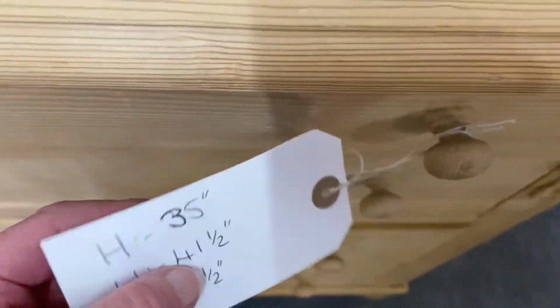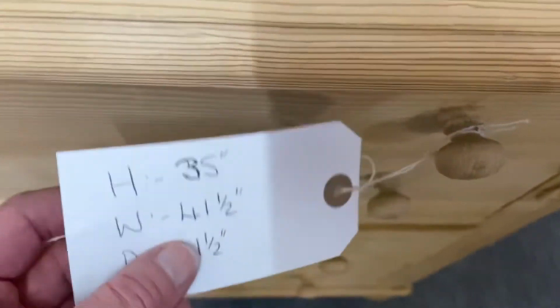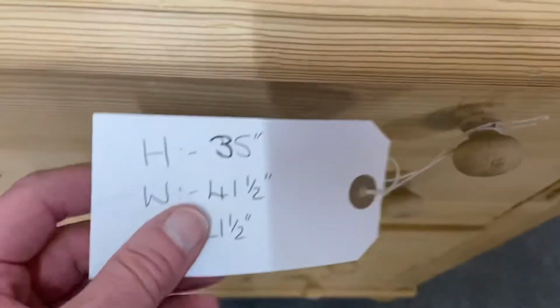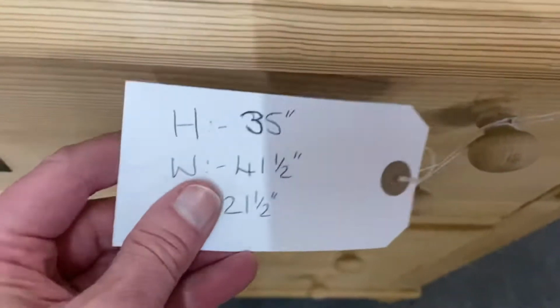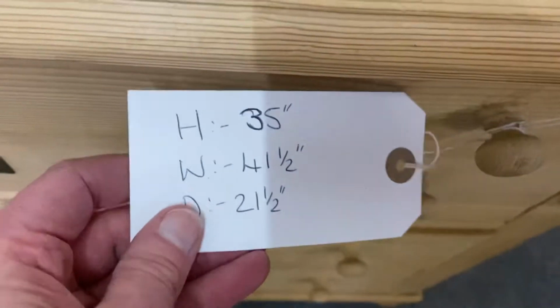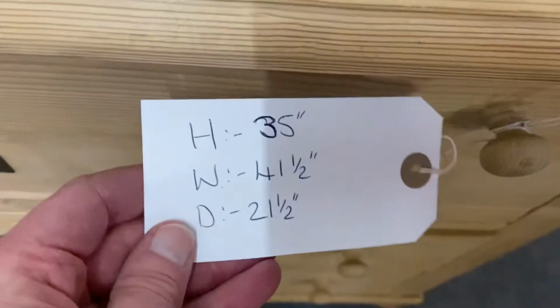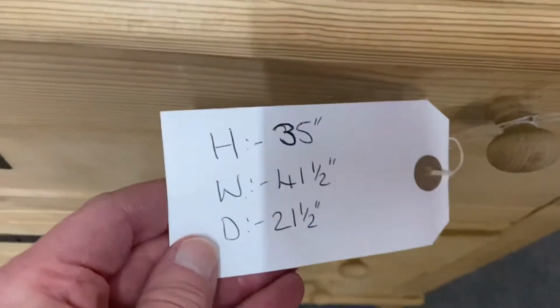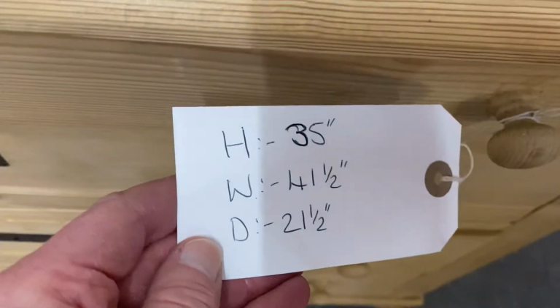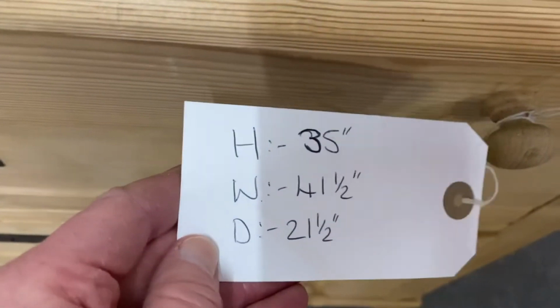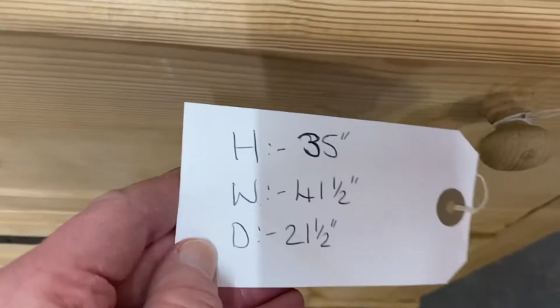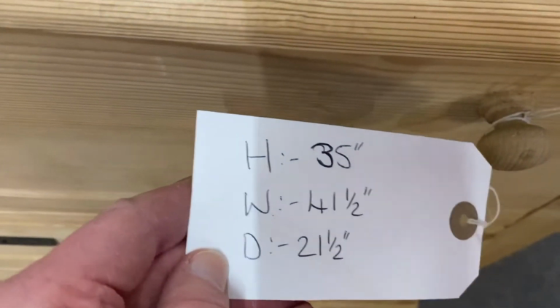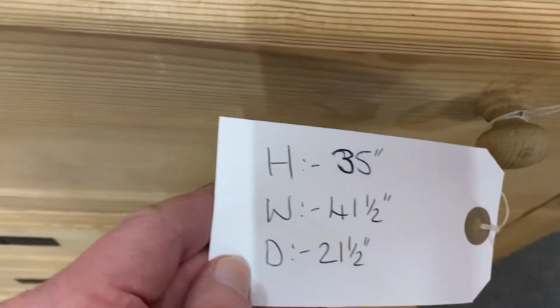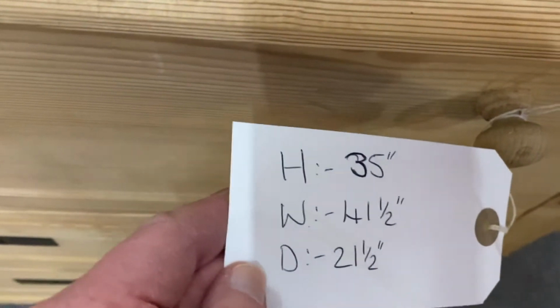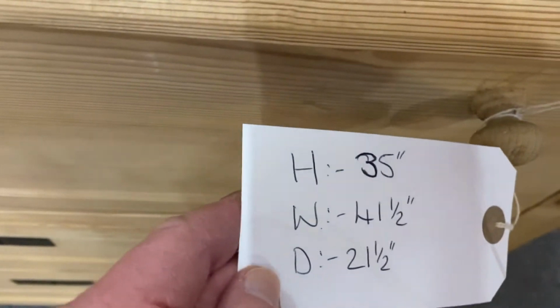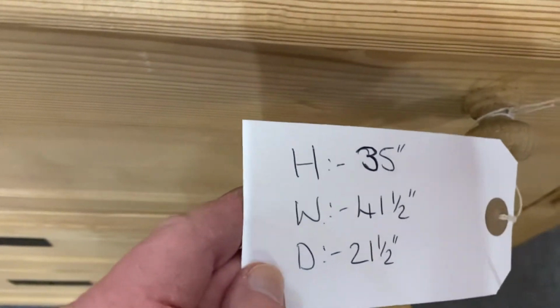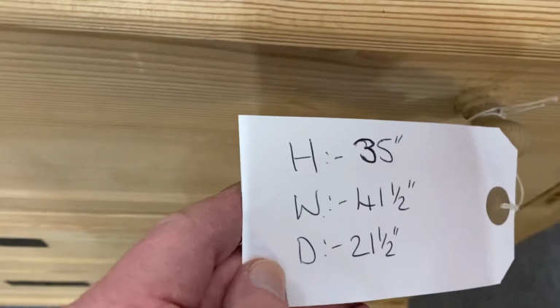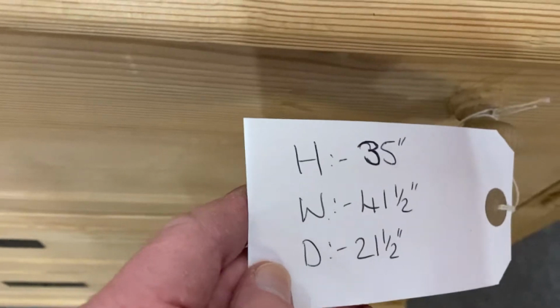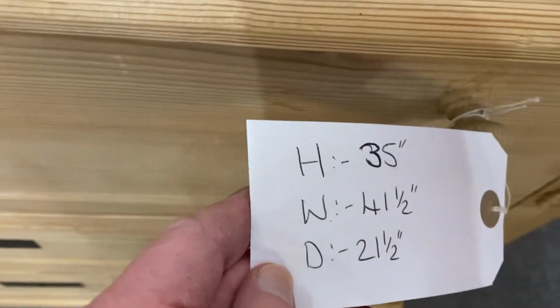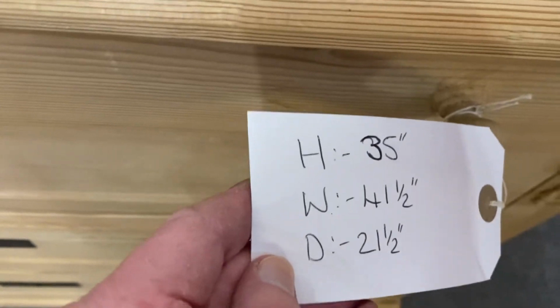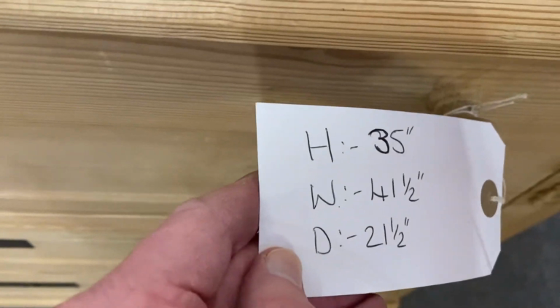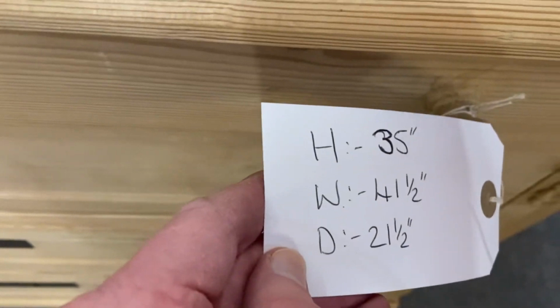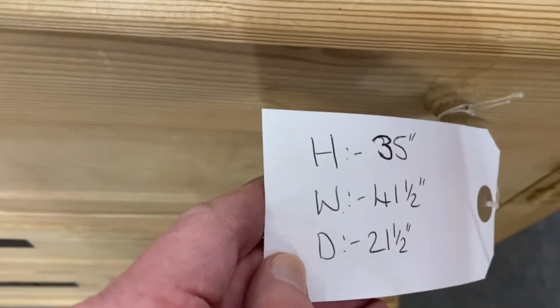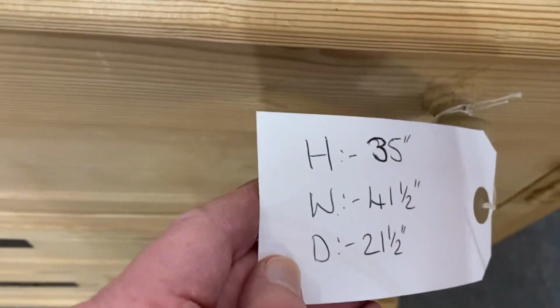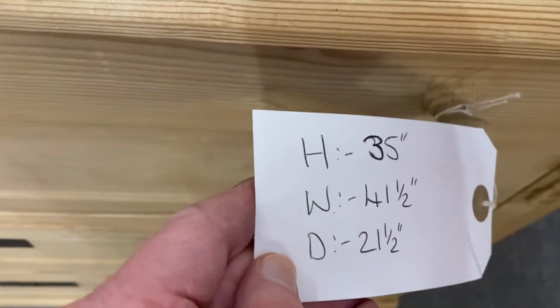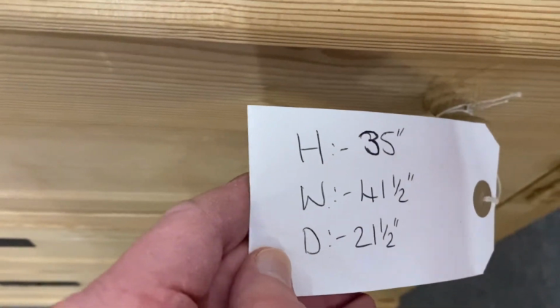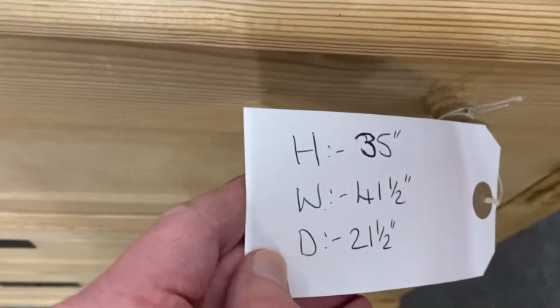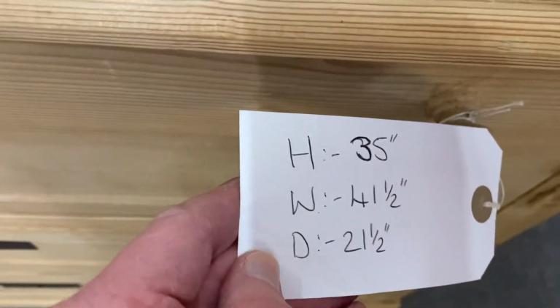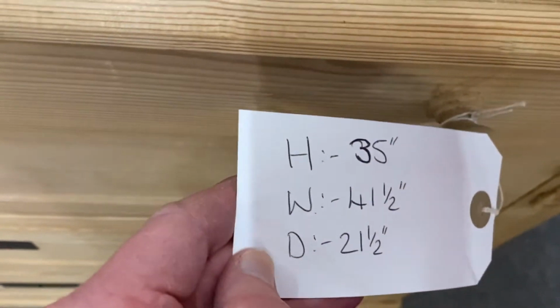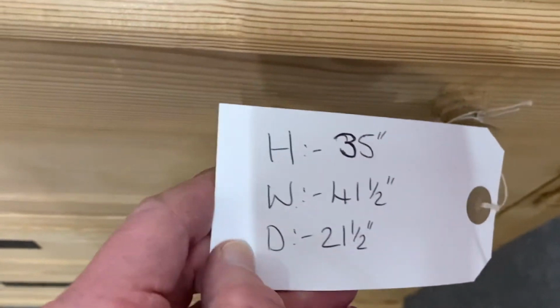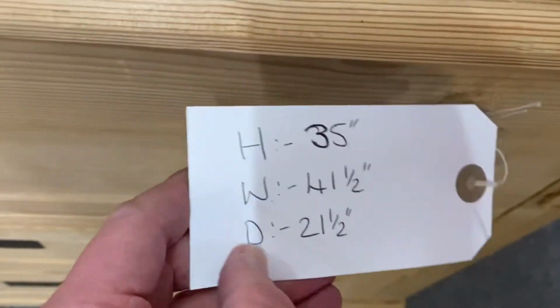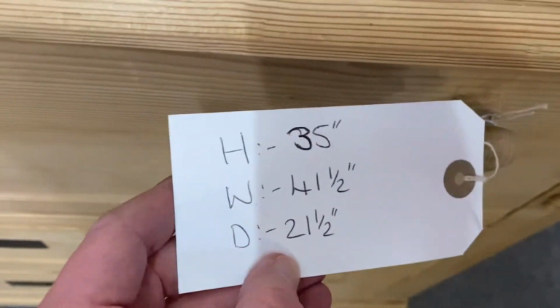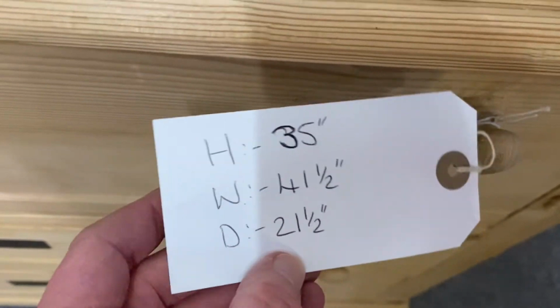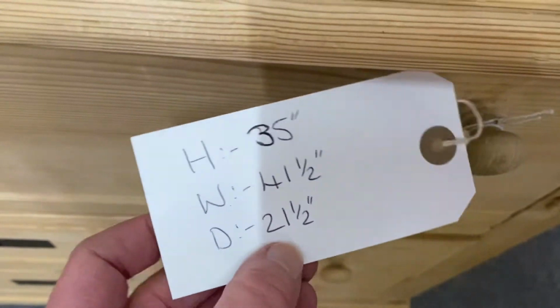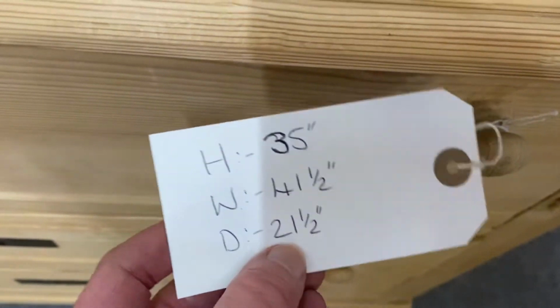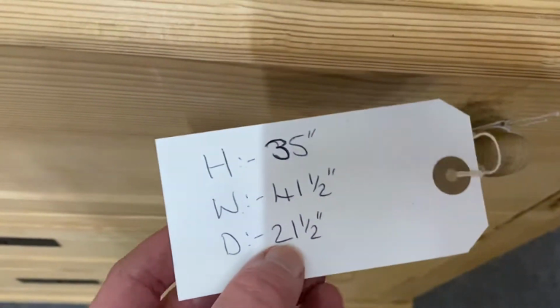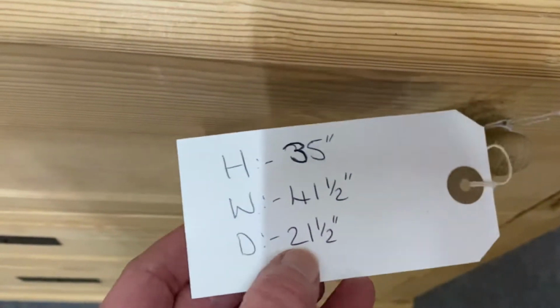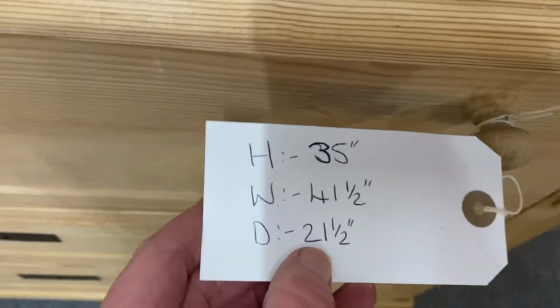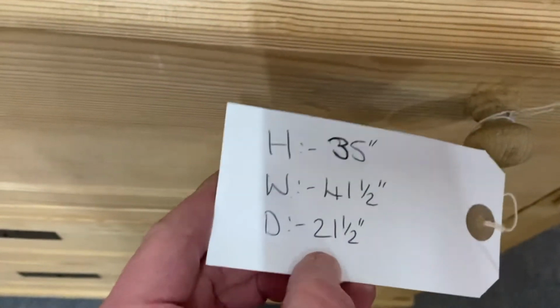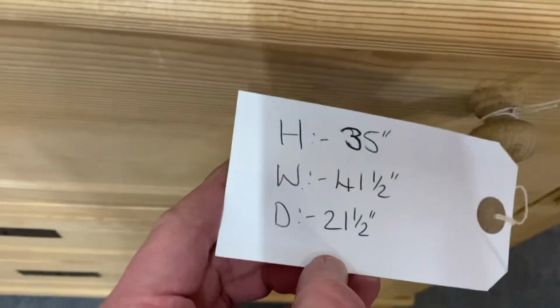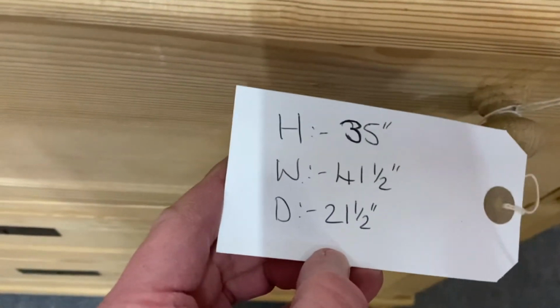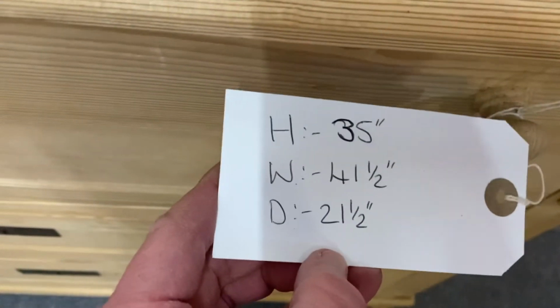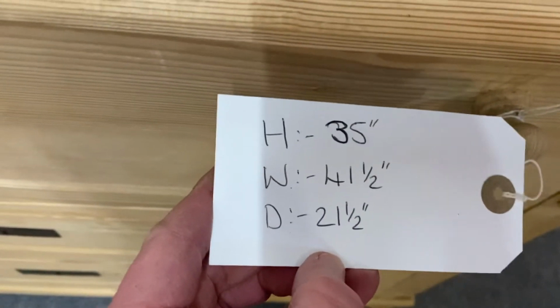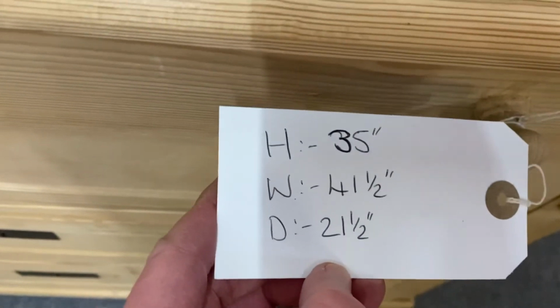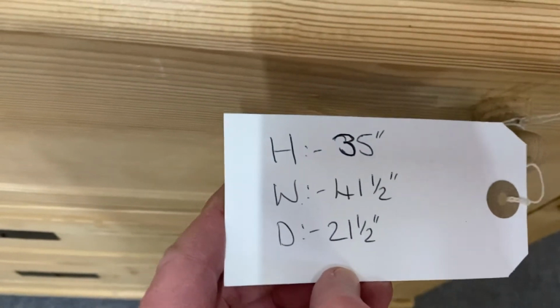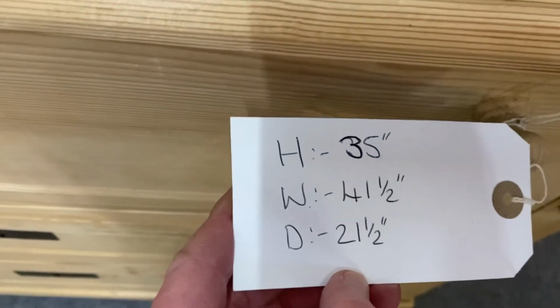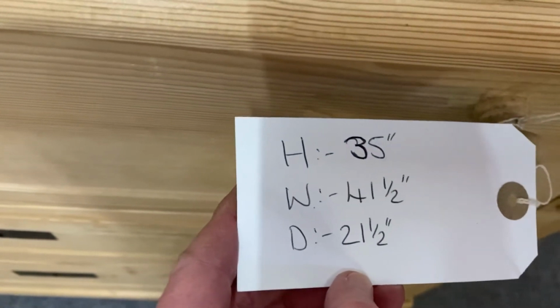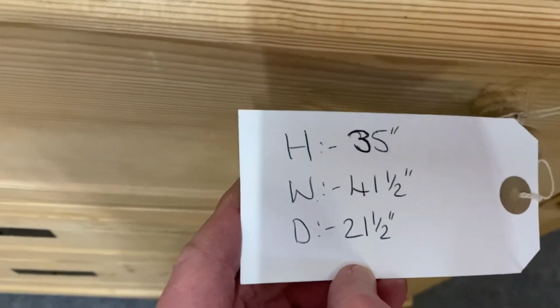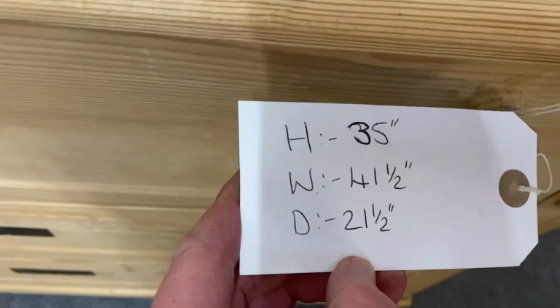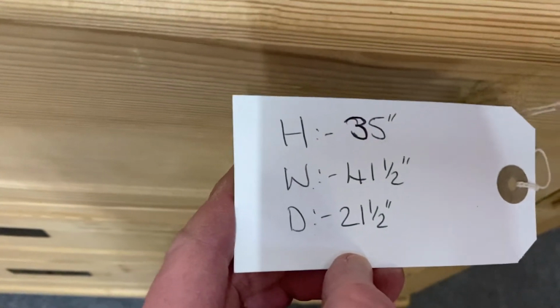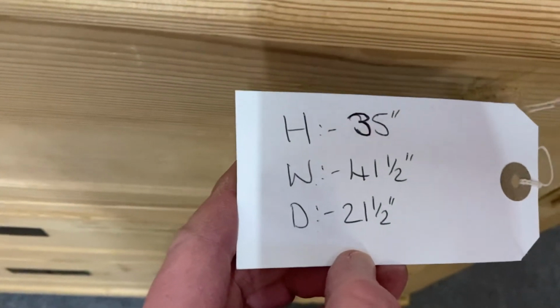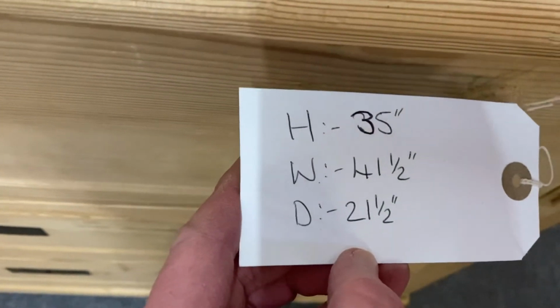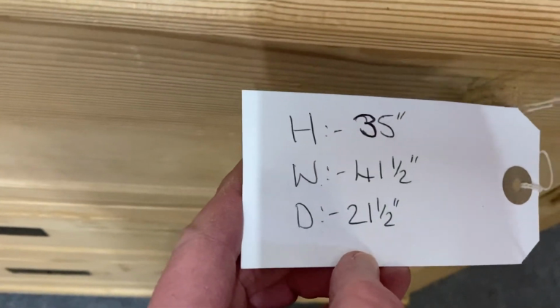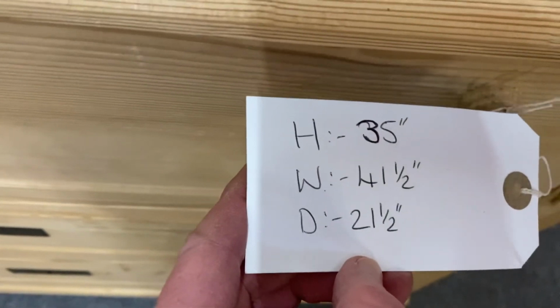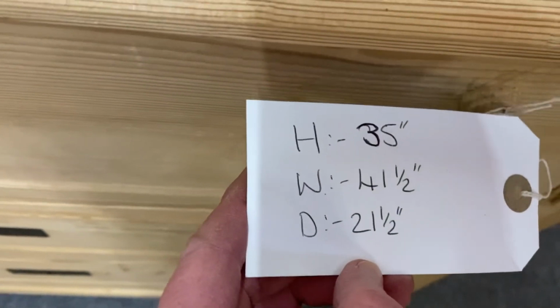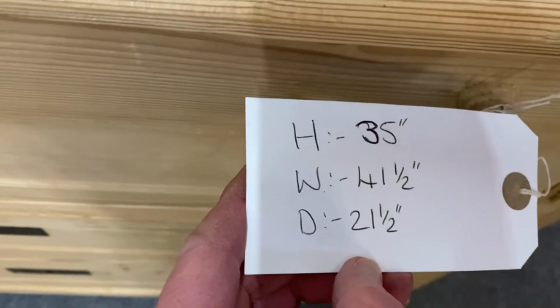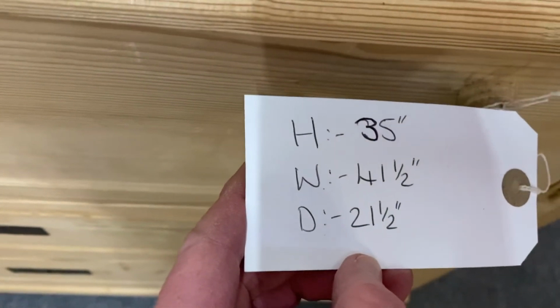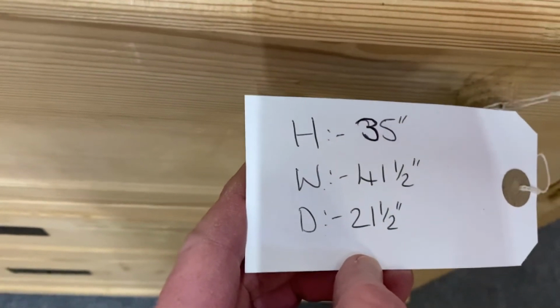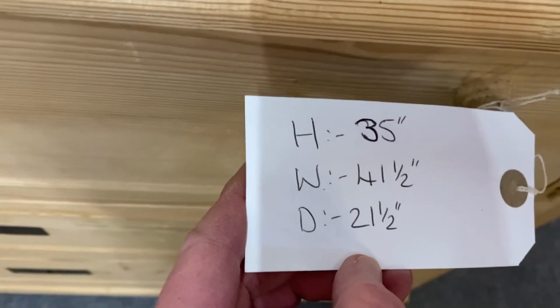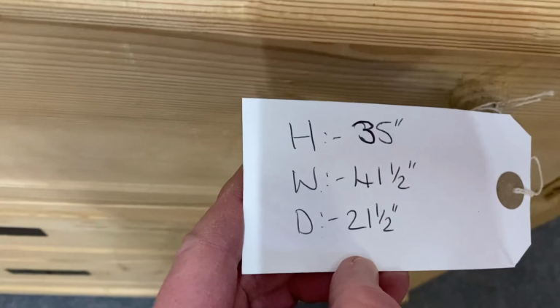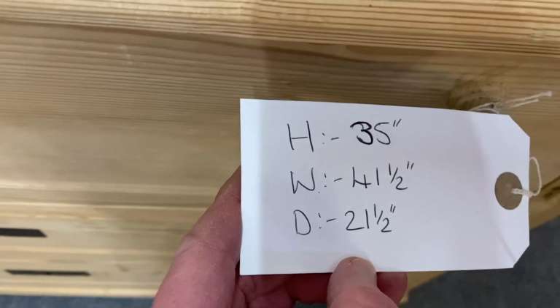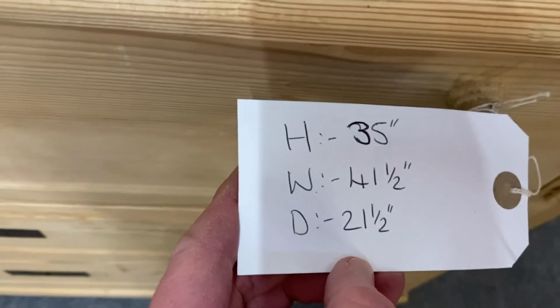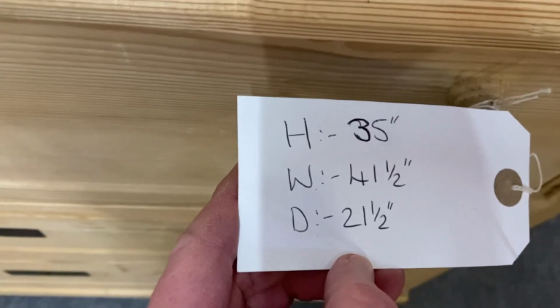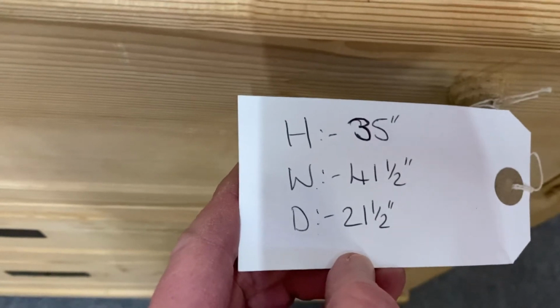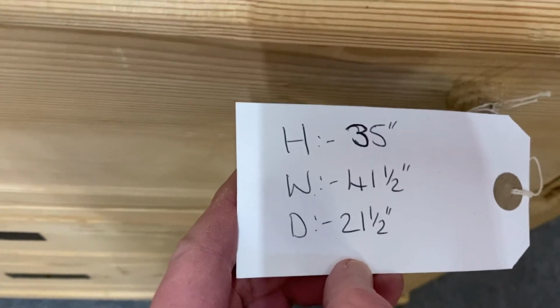Dimensions: 35 inches high, 41 and a half inches wide, and 21 and a half inches deep.